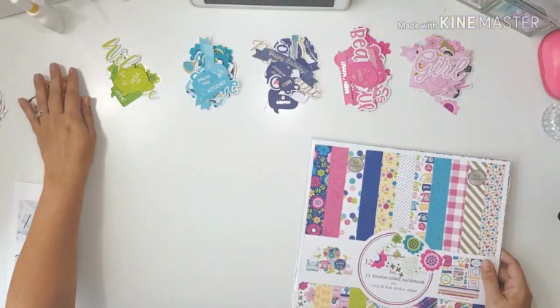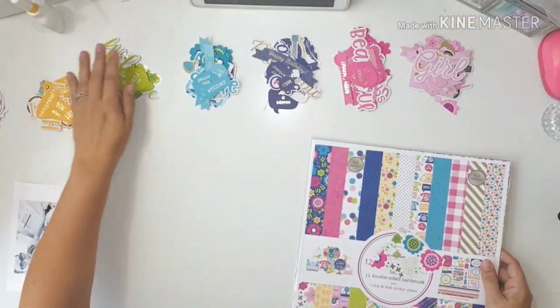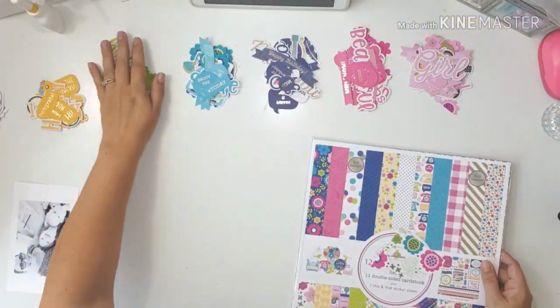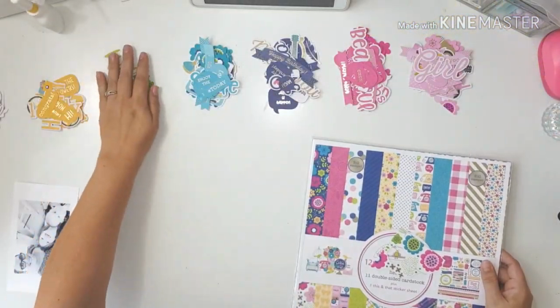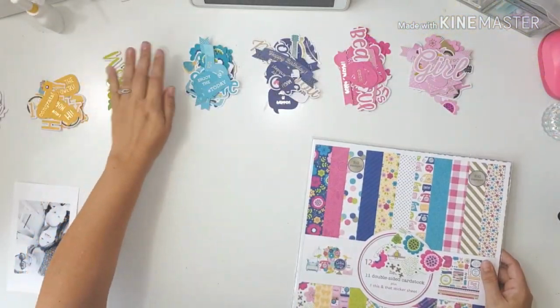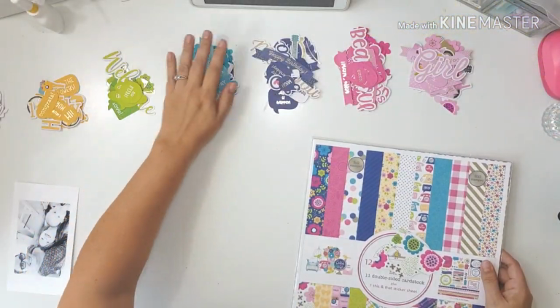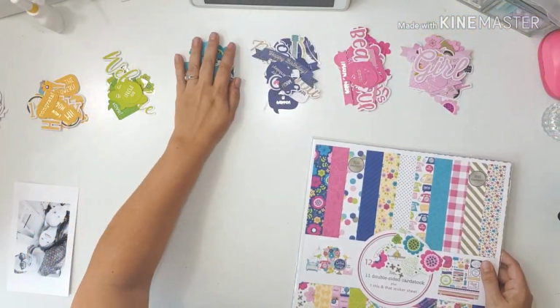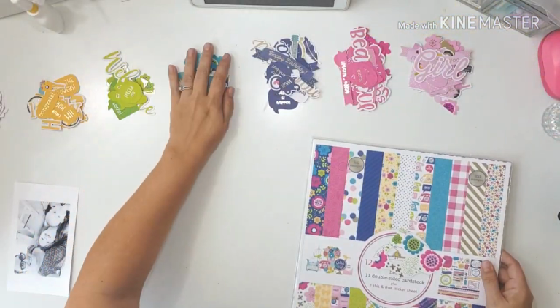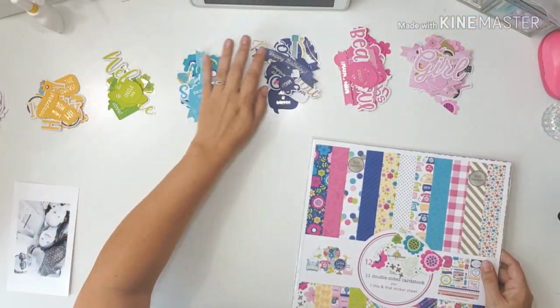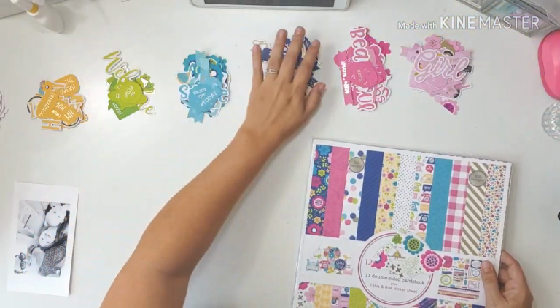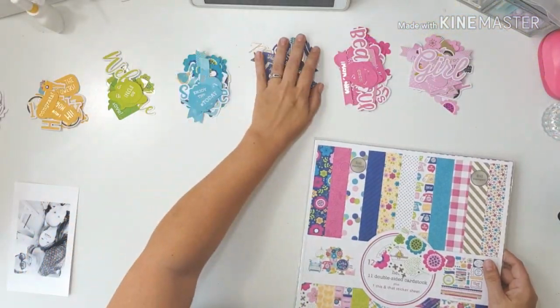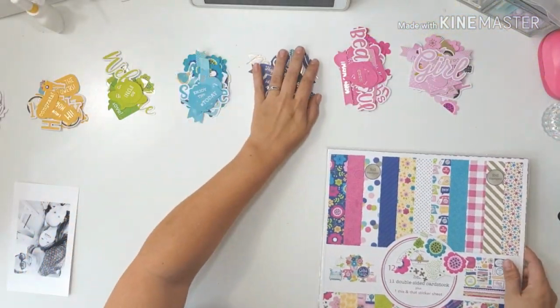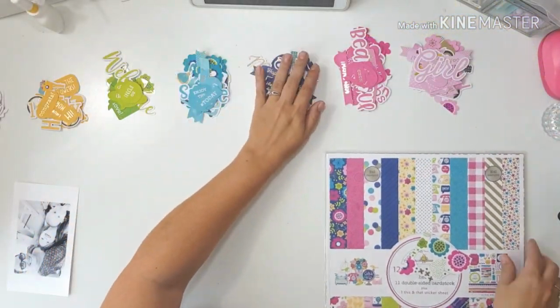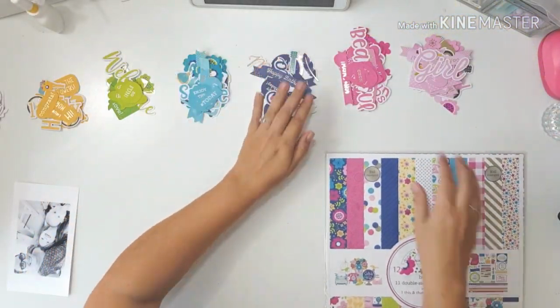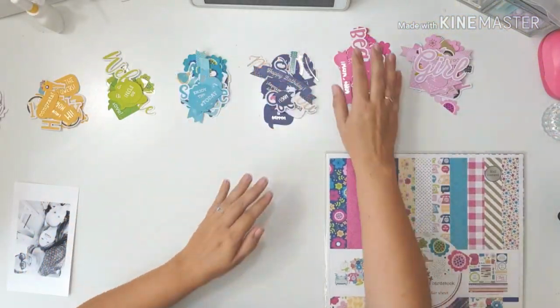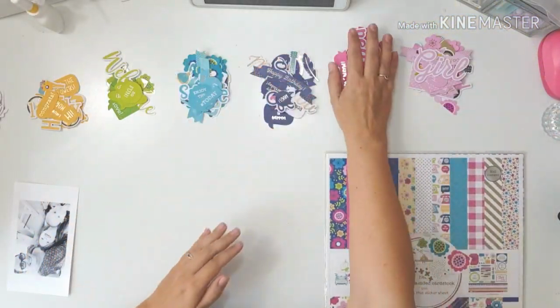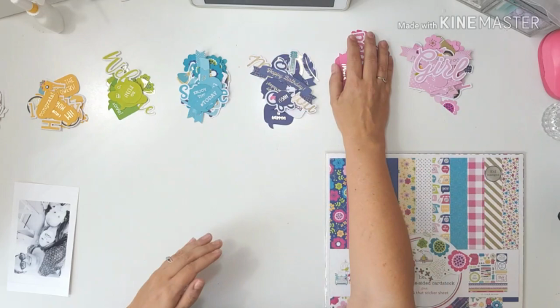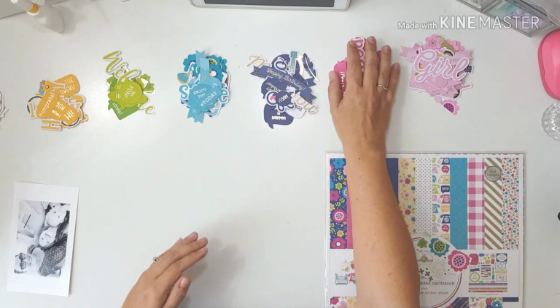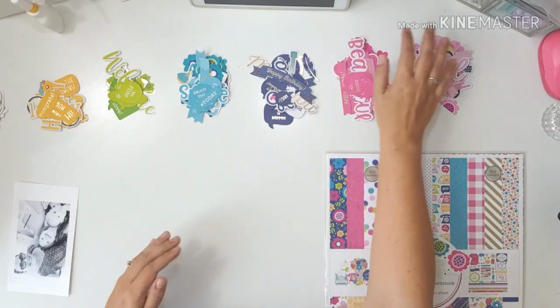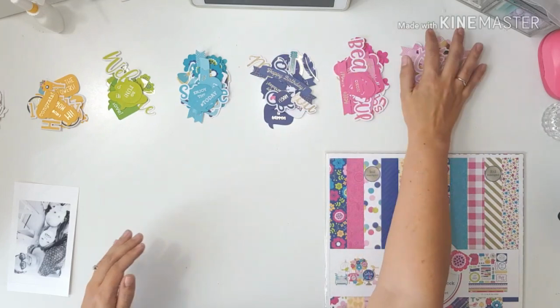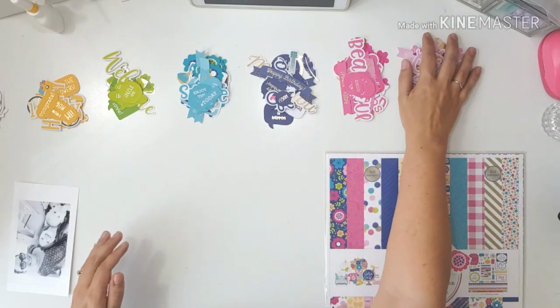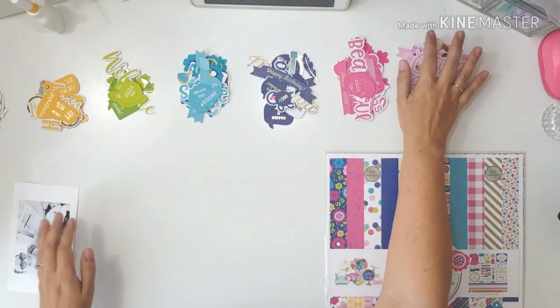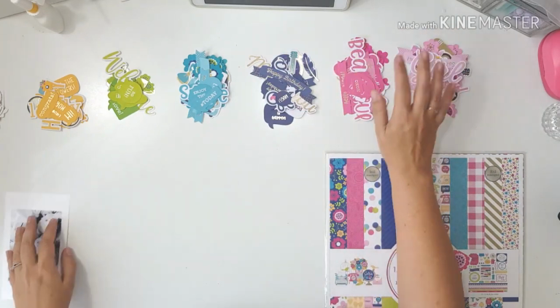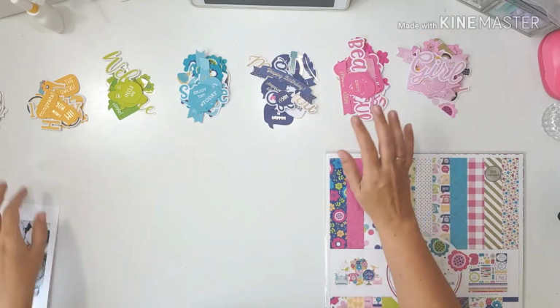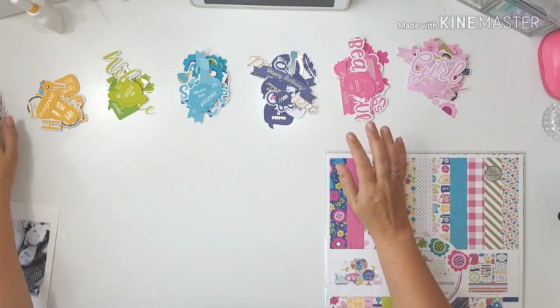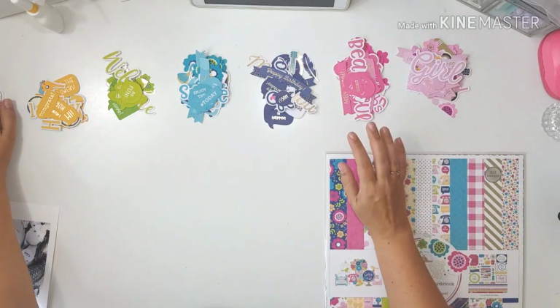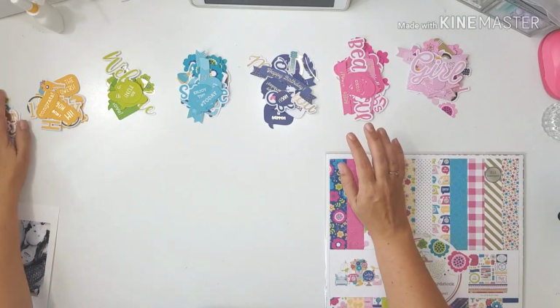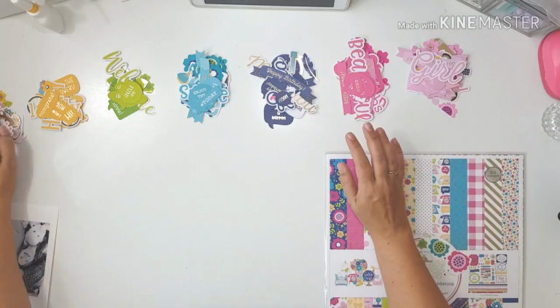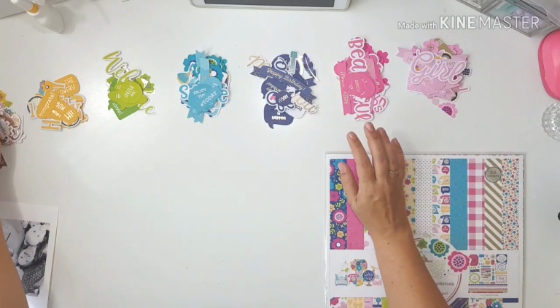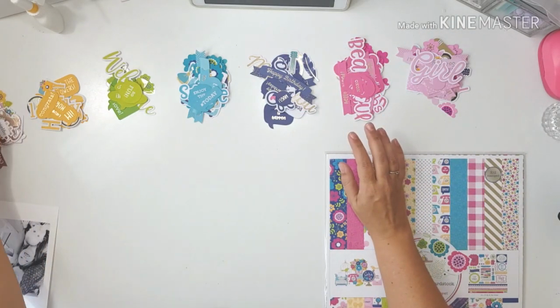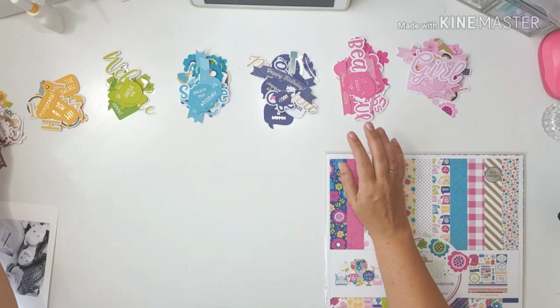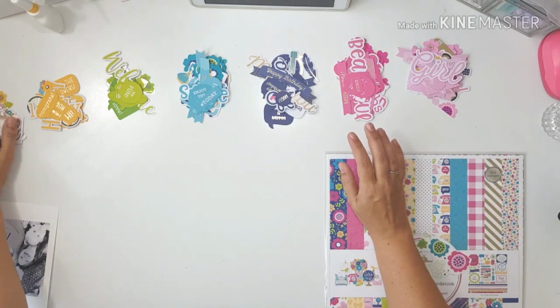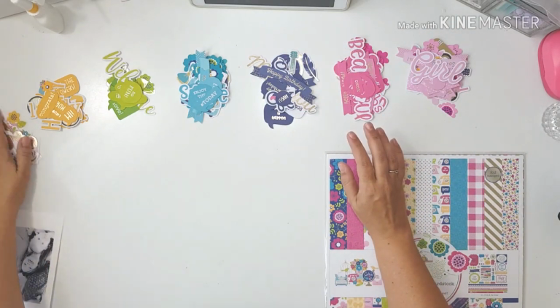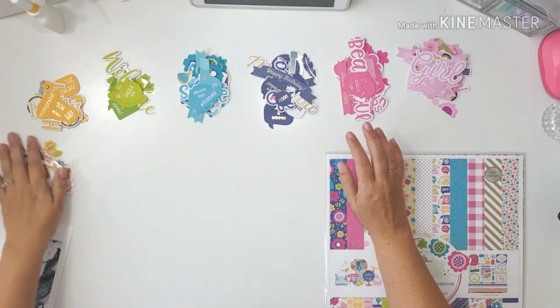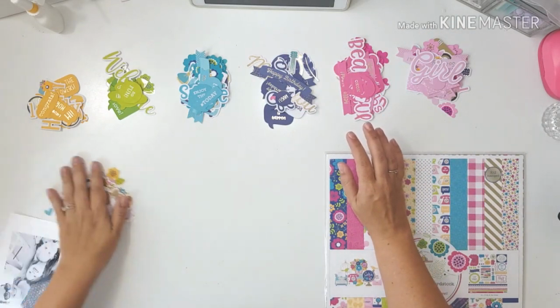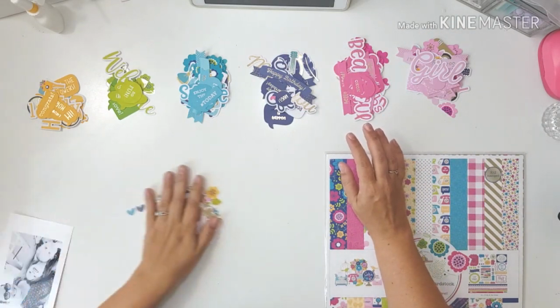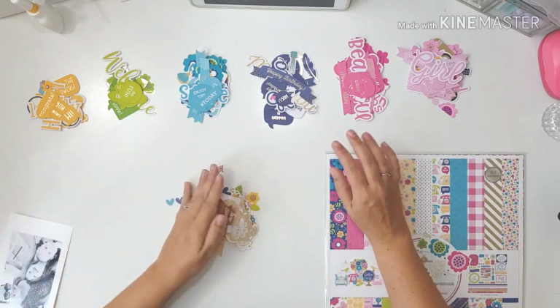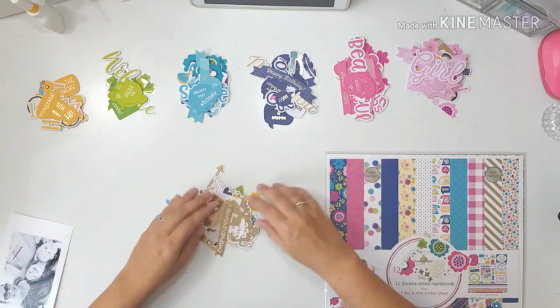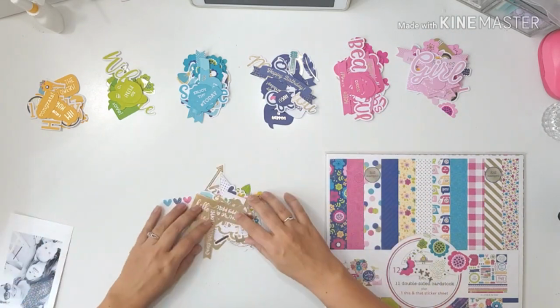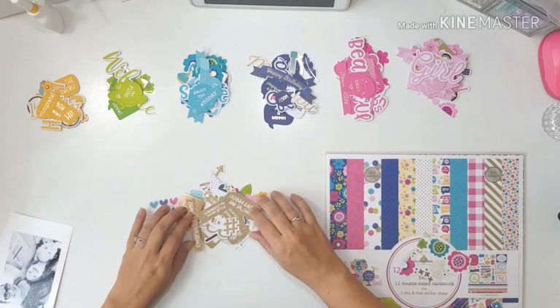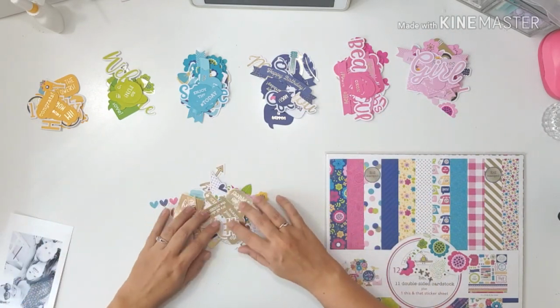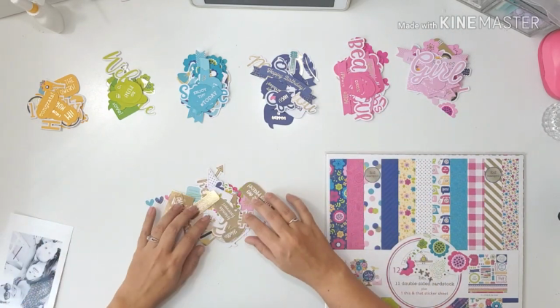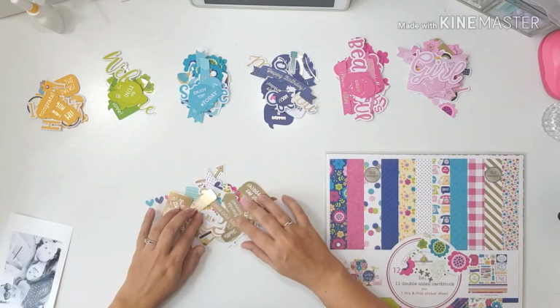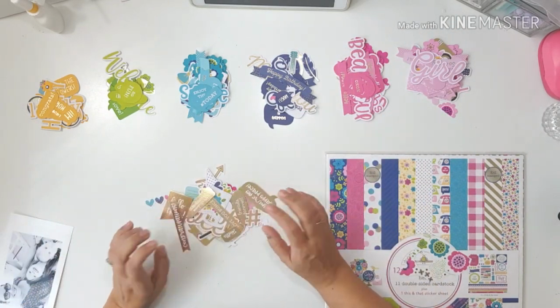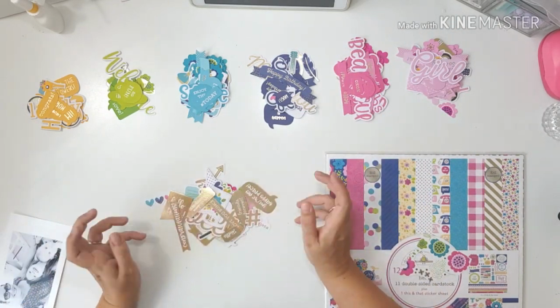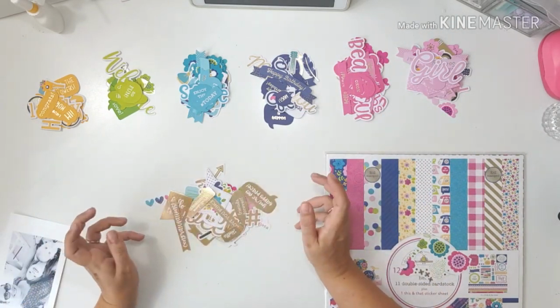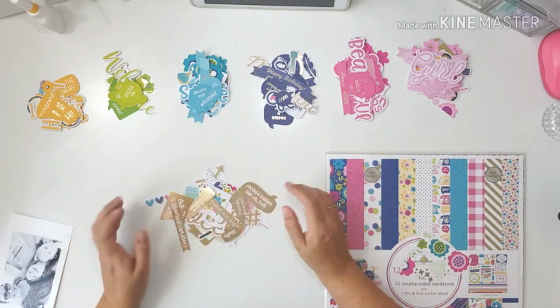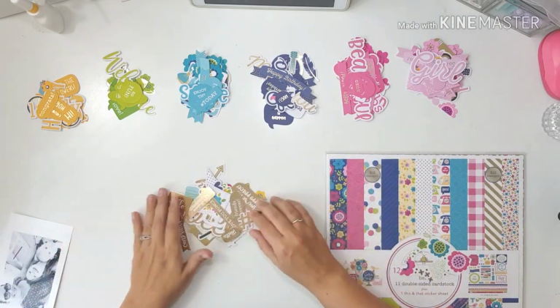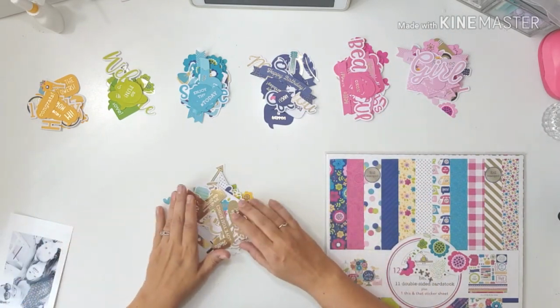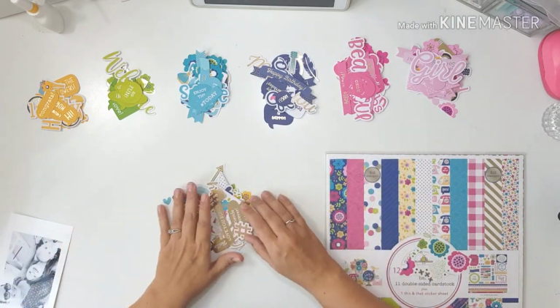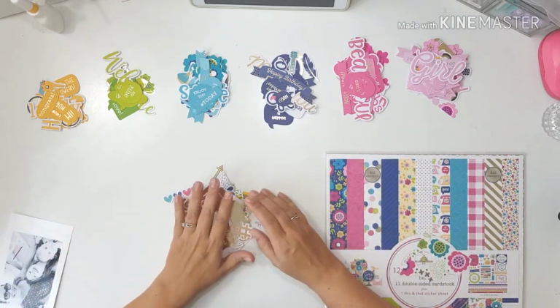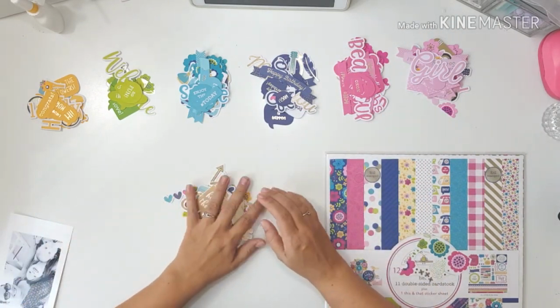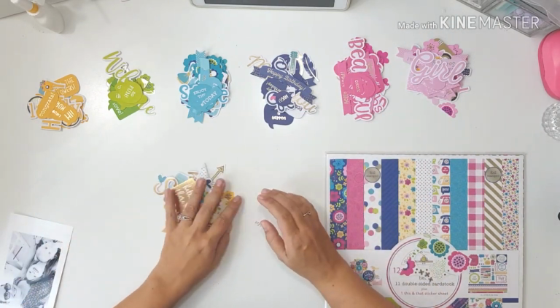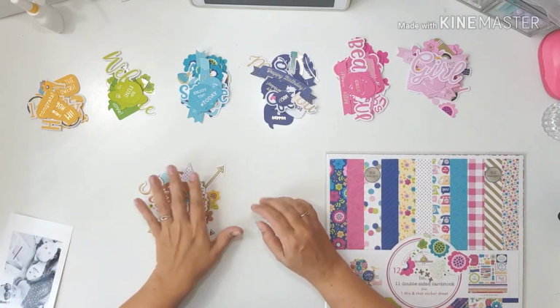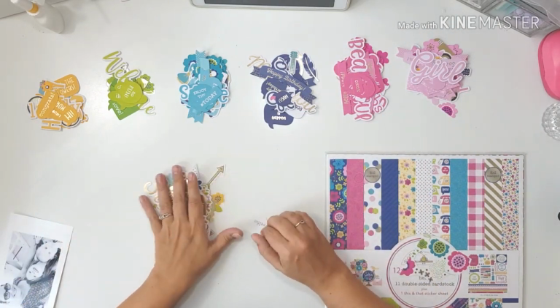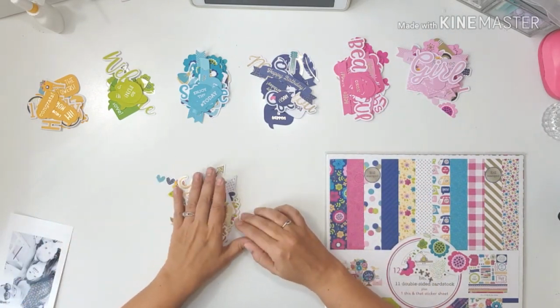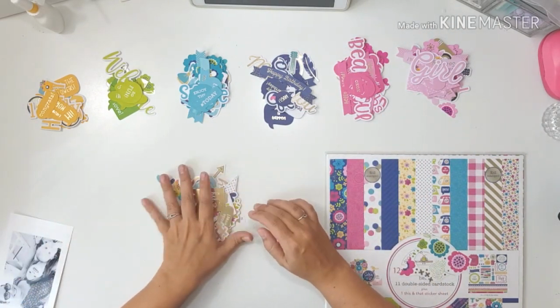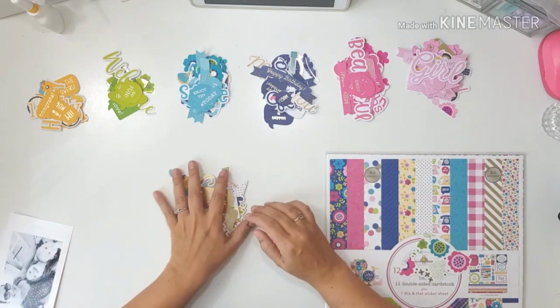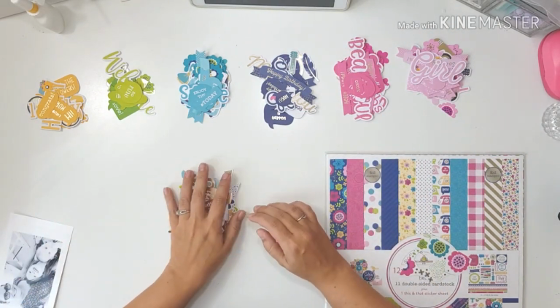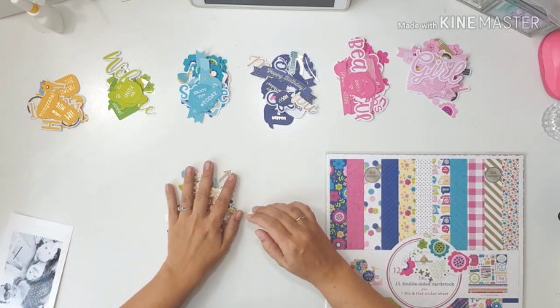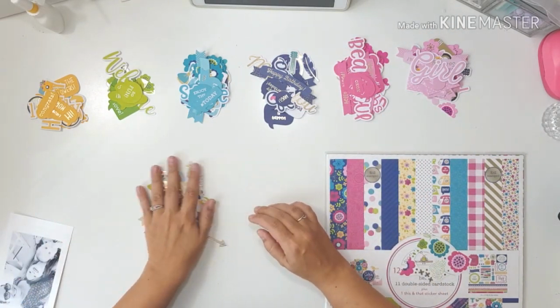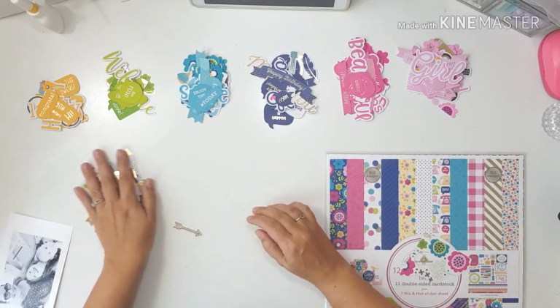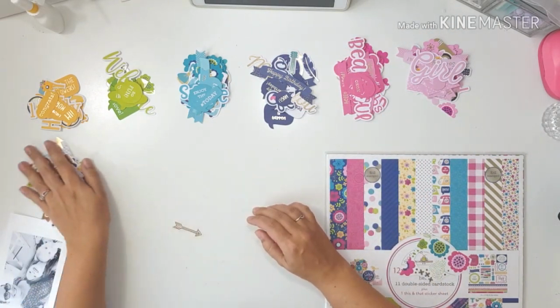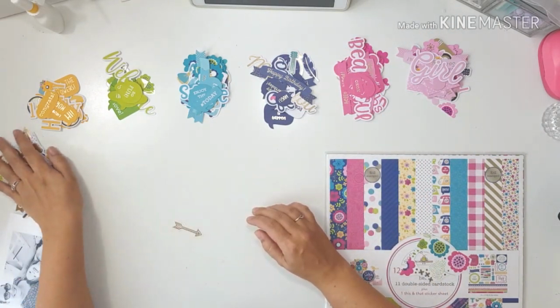Hello everybody and welcome to my channel. This is Lesley and today I'm sharing a layout with you that I'm making for the Paper Issues design team.